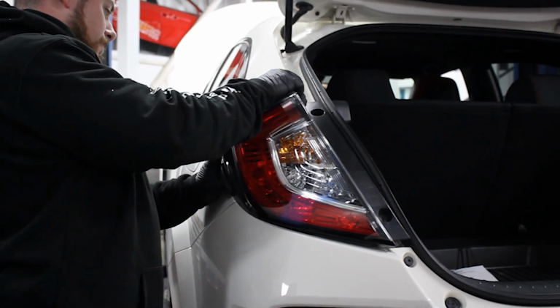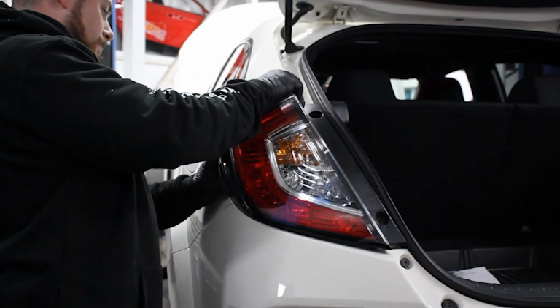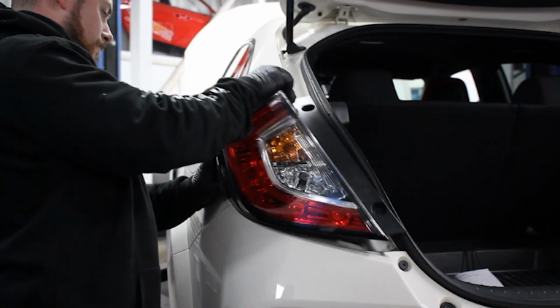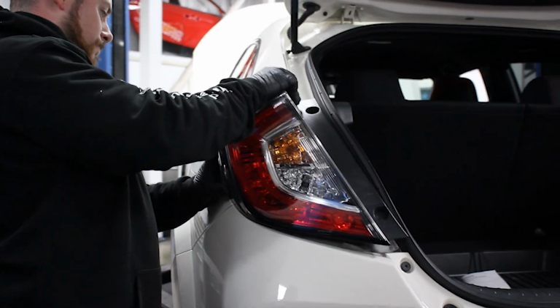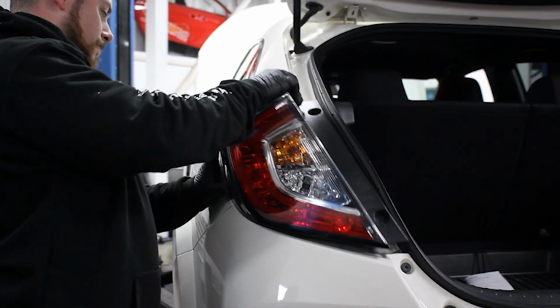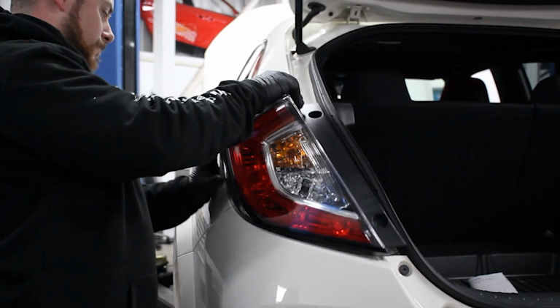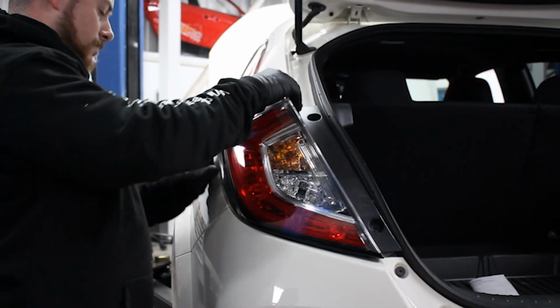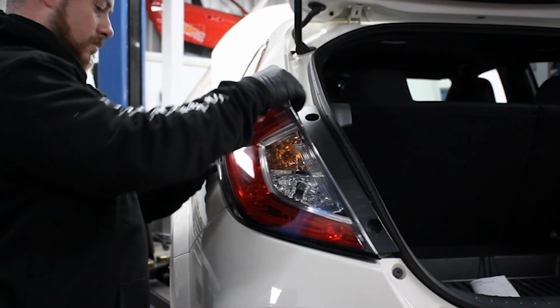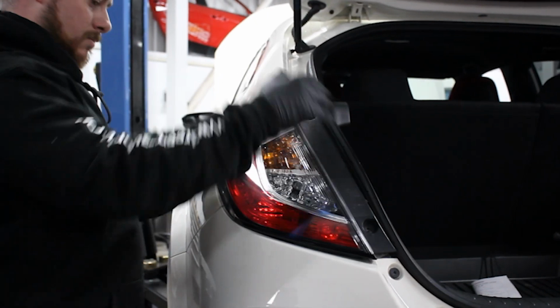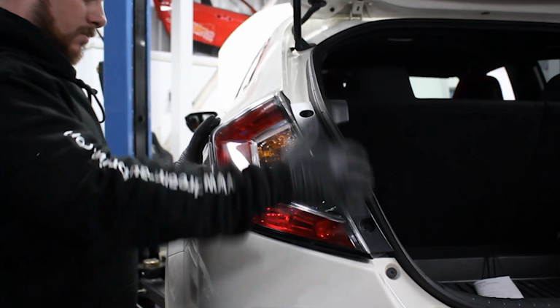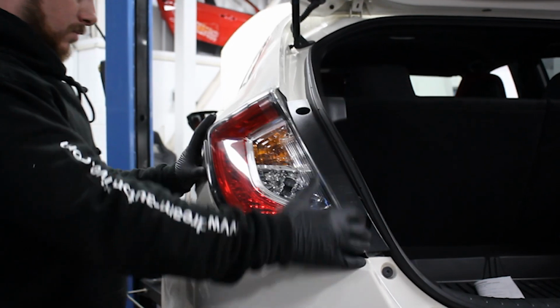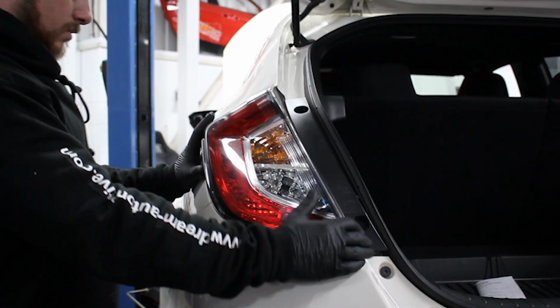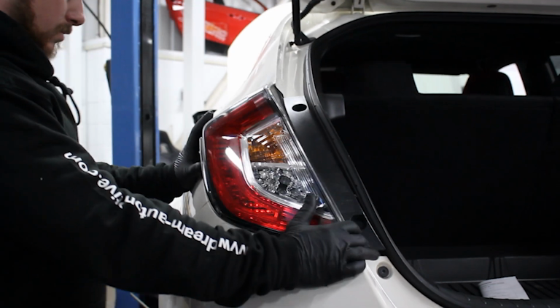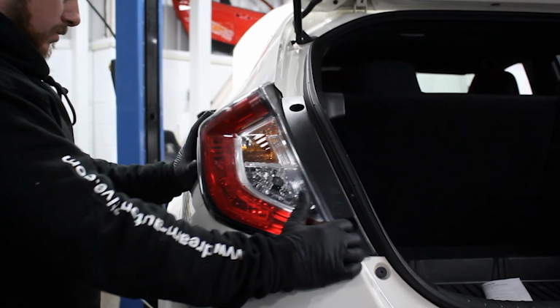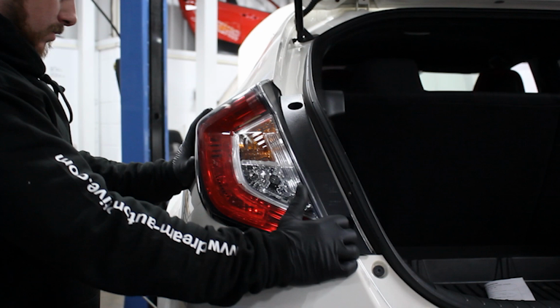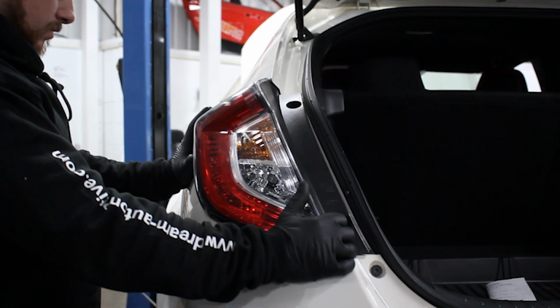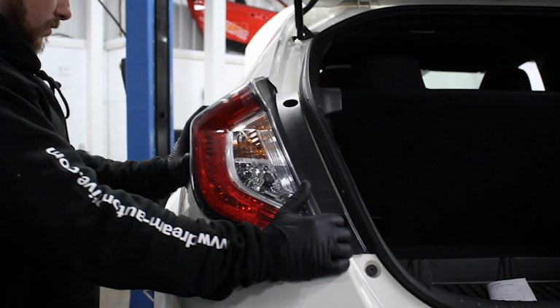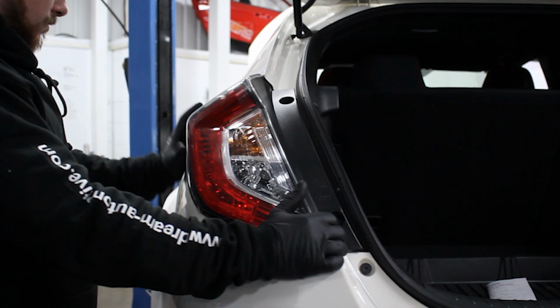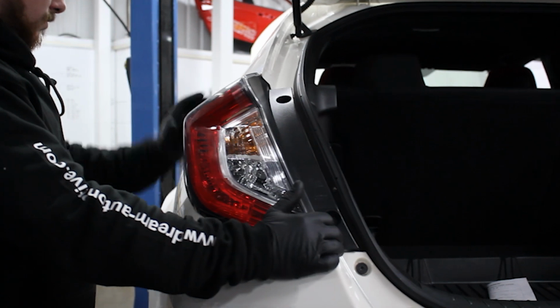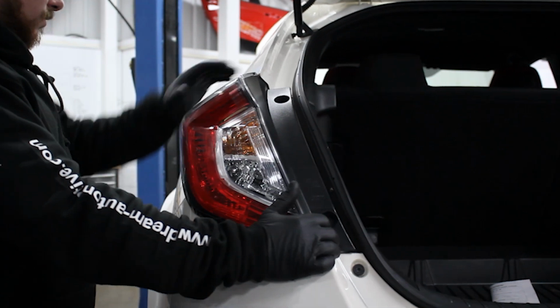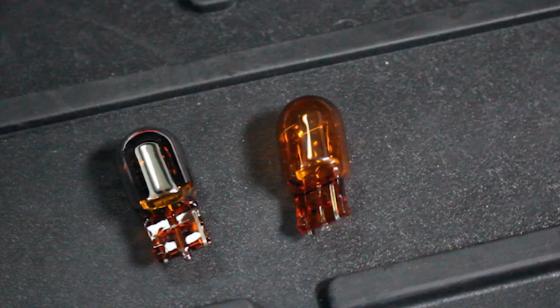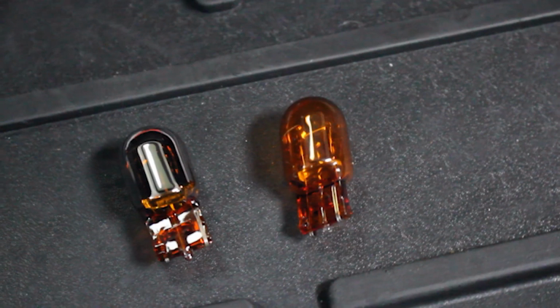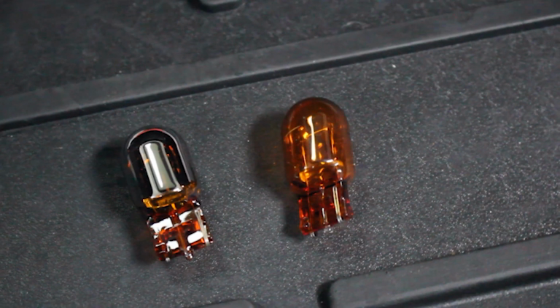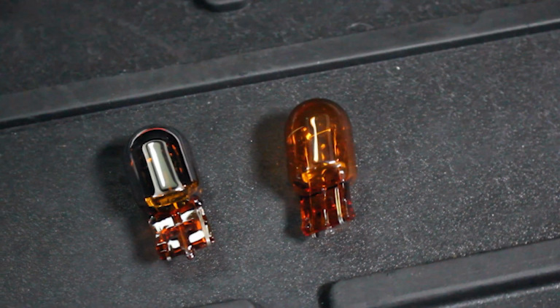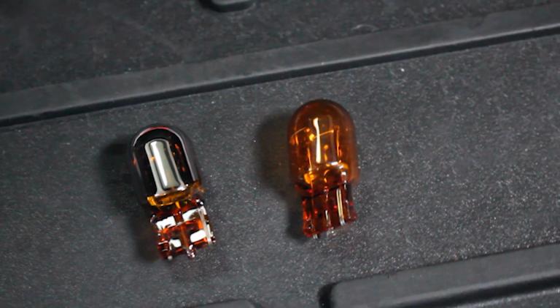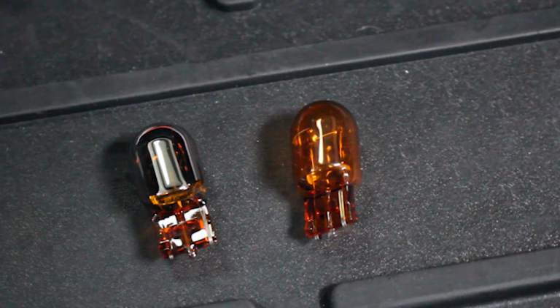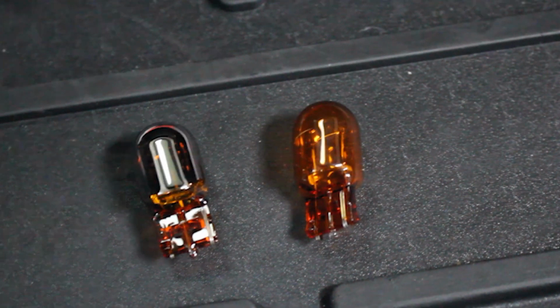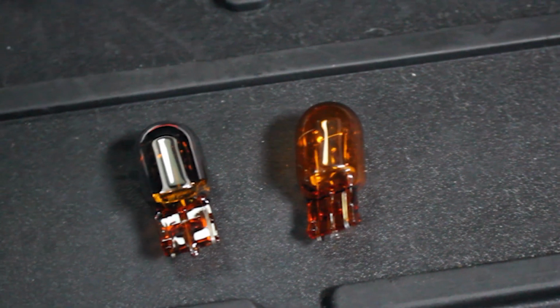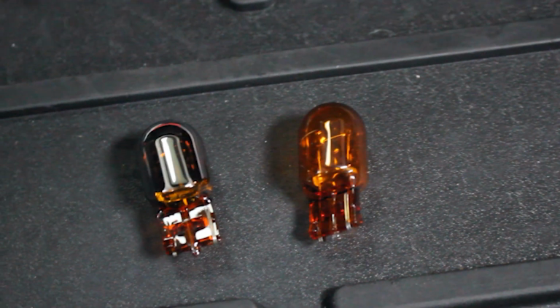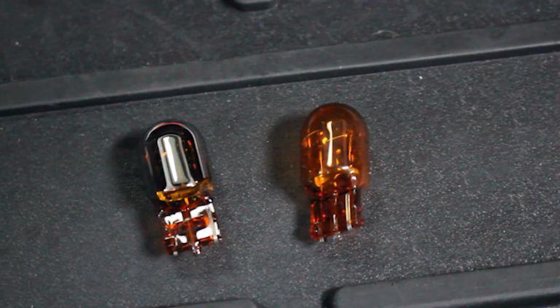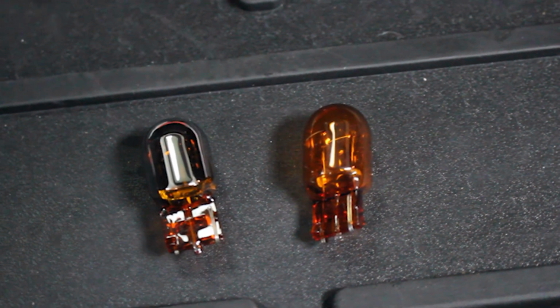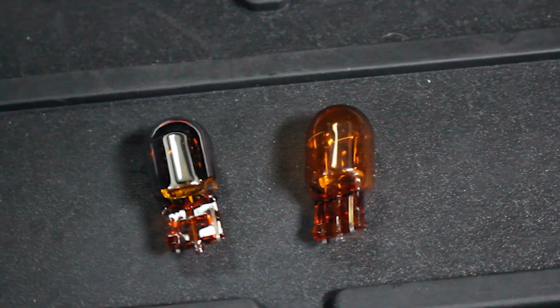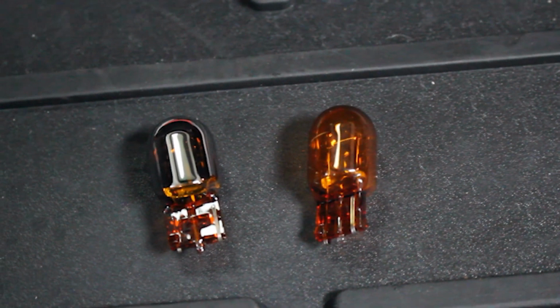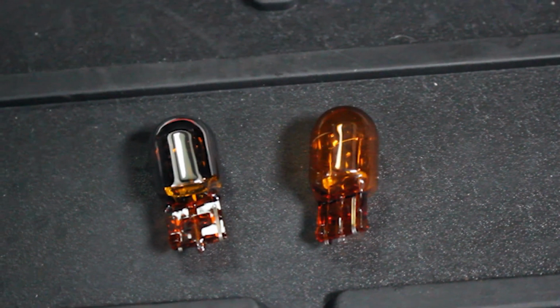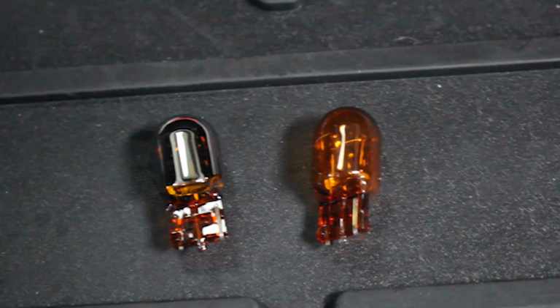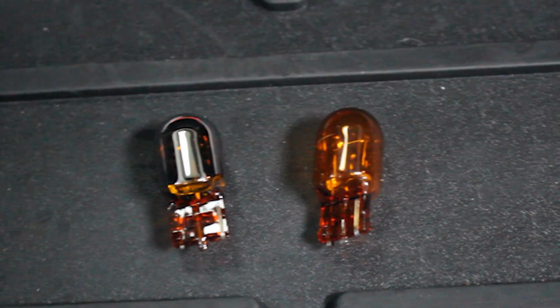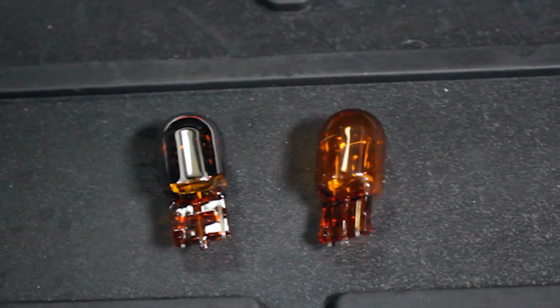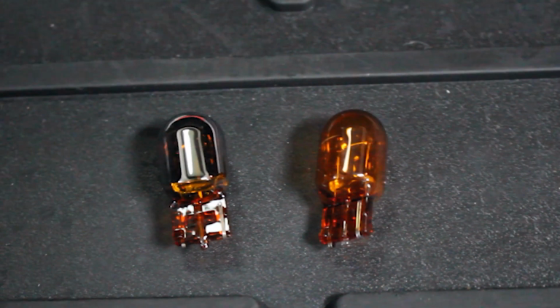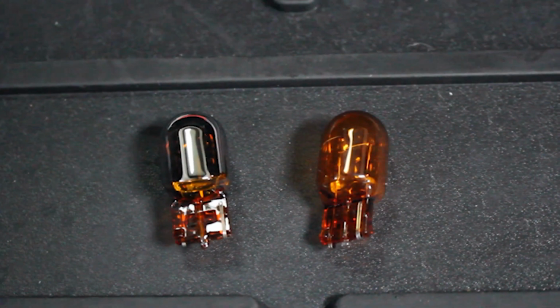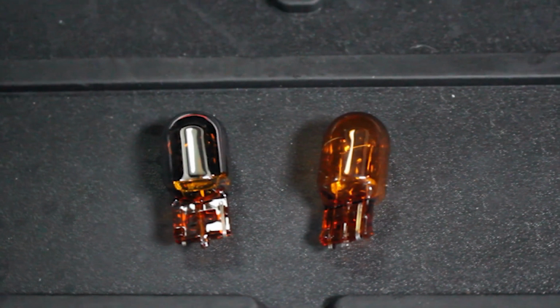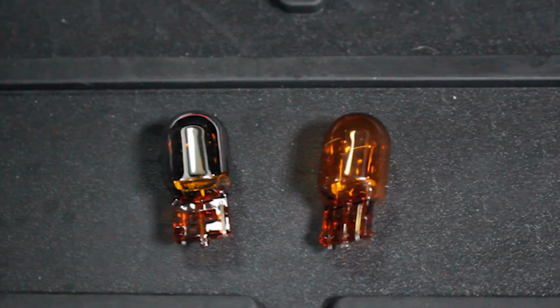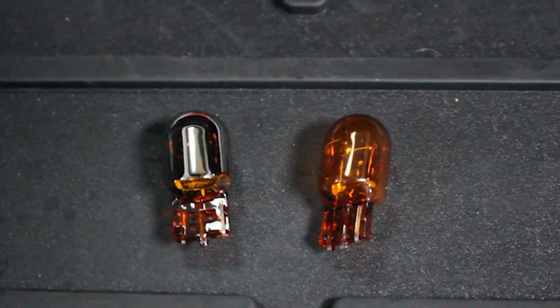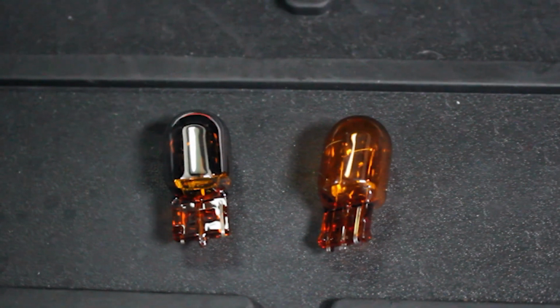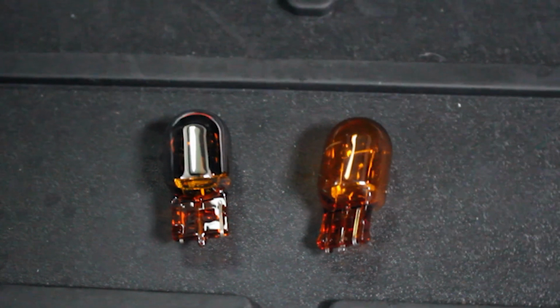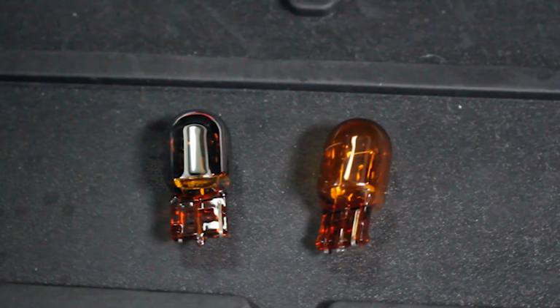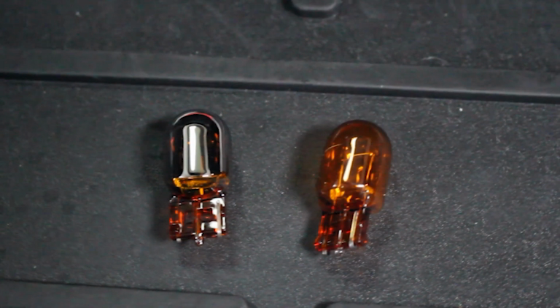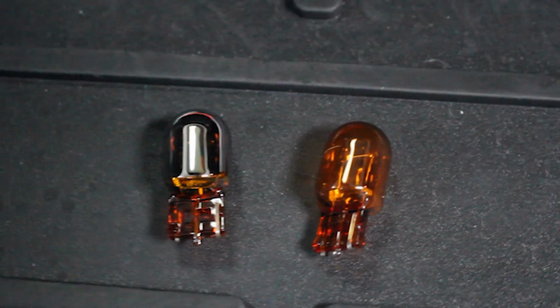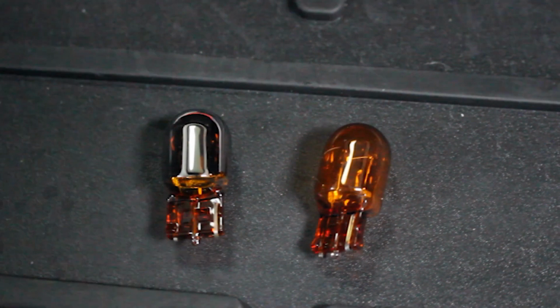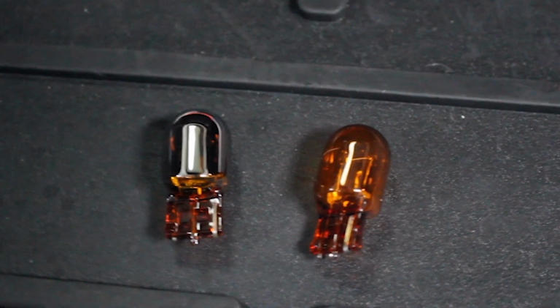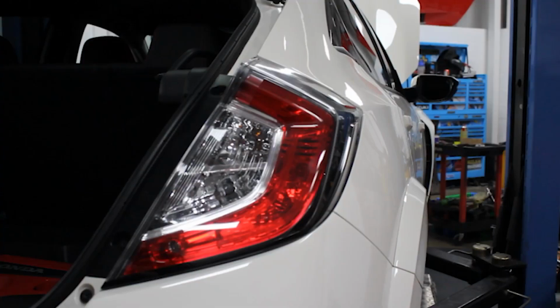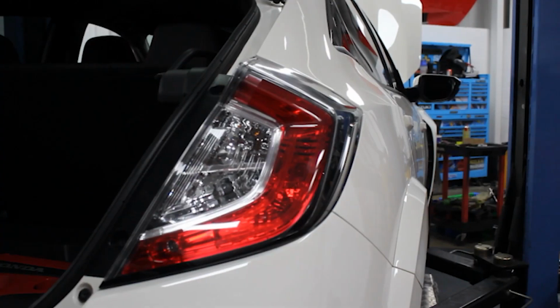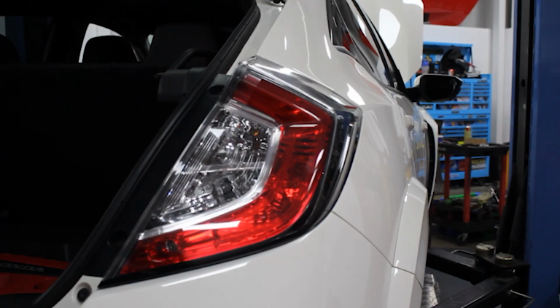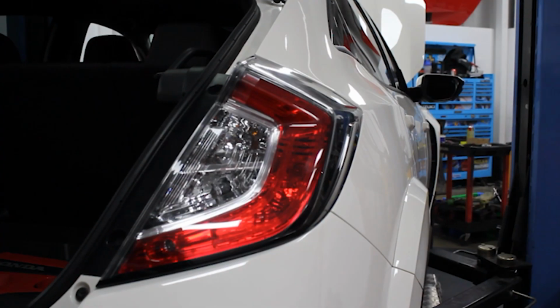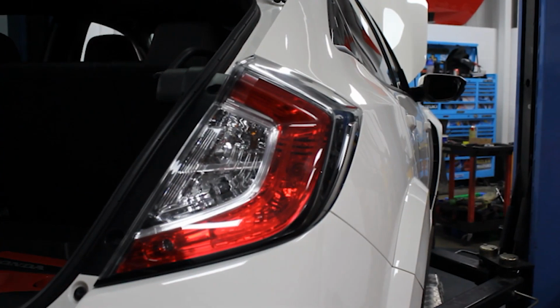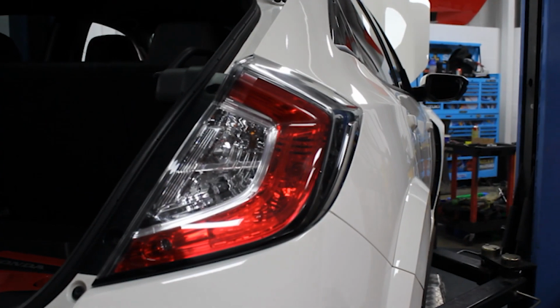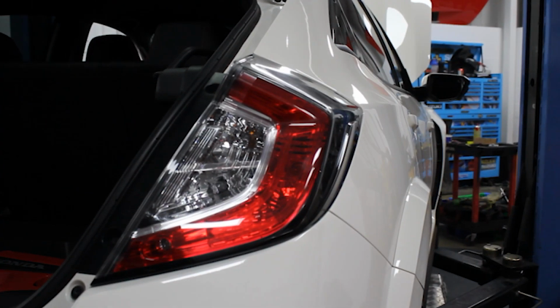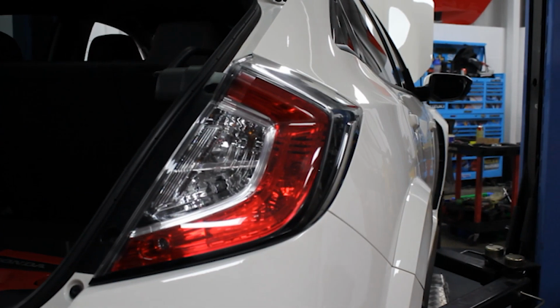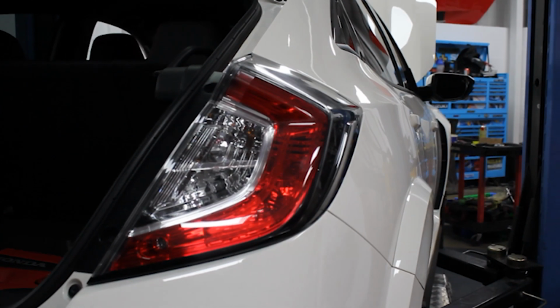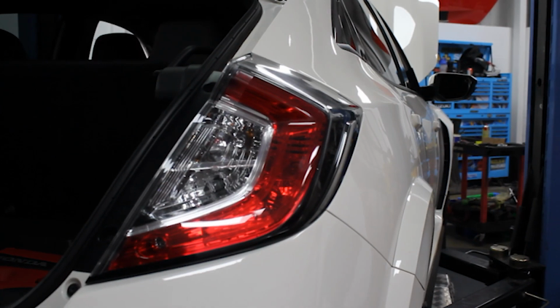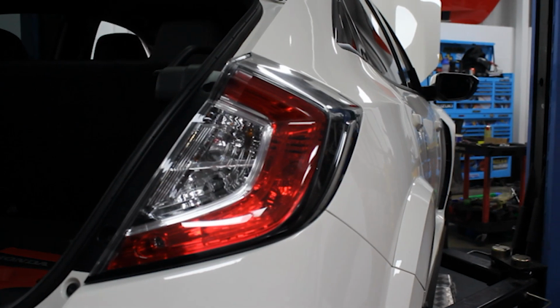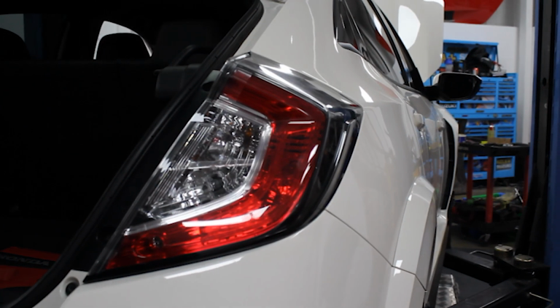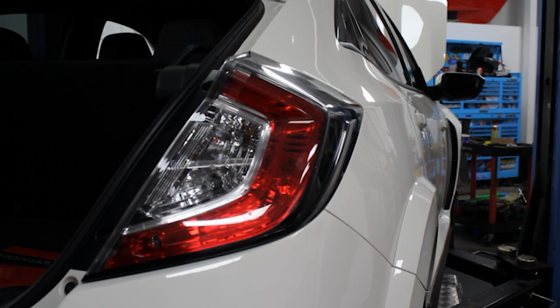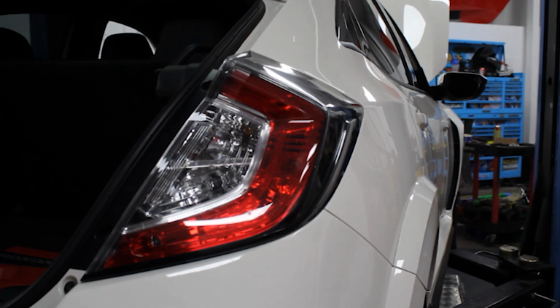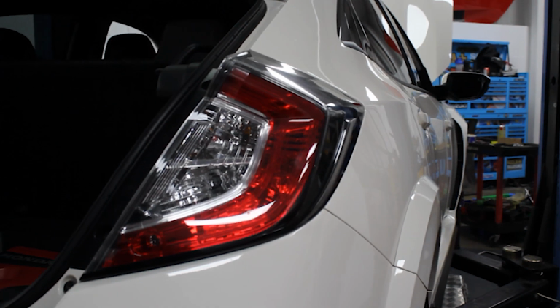Up next, a small cosmetic upgrade. We've got some silver indicator bulbs going into the rear lights. This really cleans up the back end of the car — overall, great appearance.